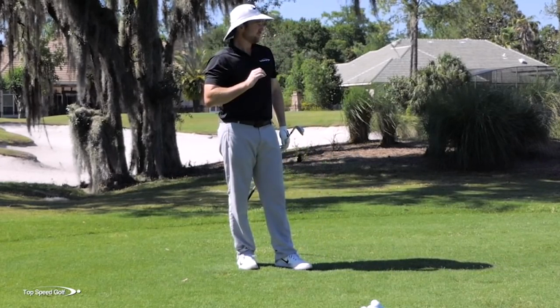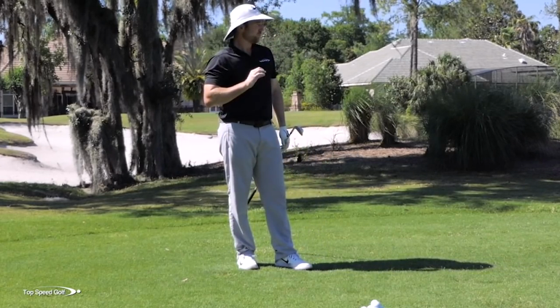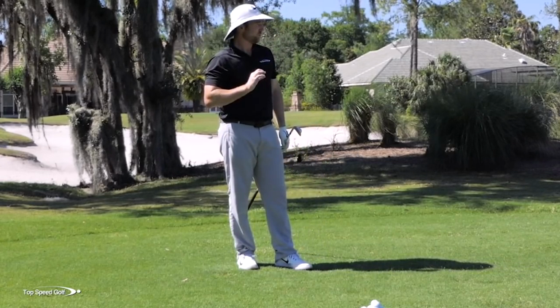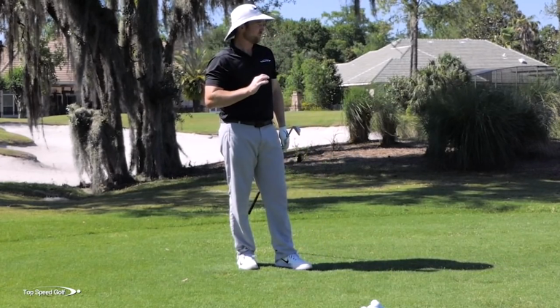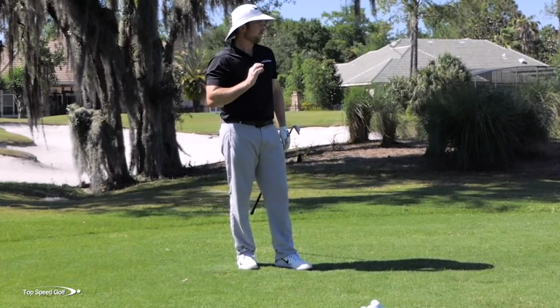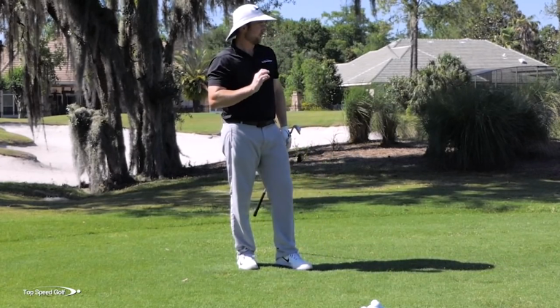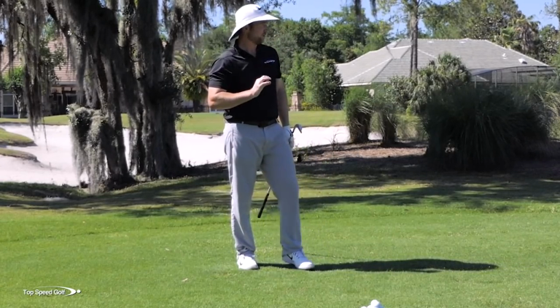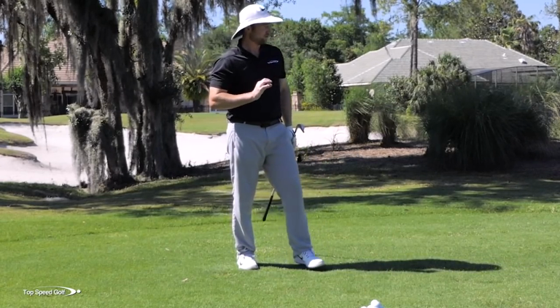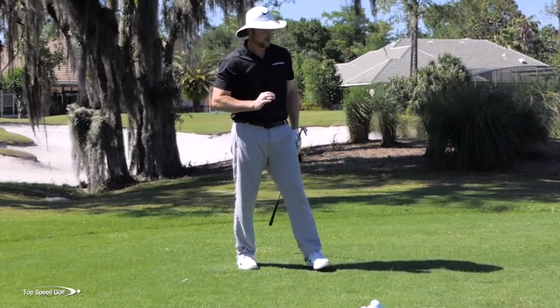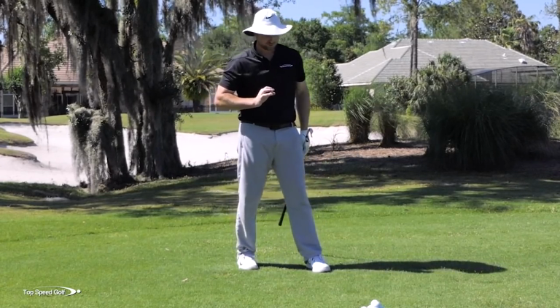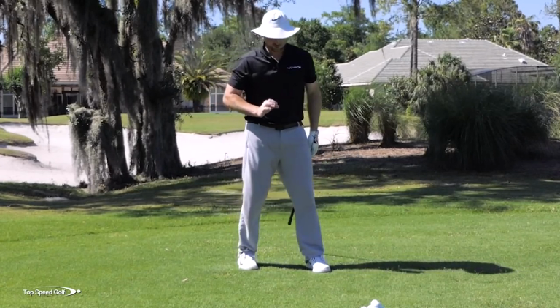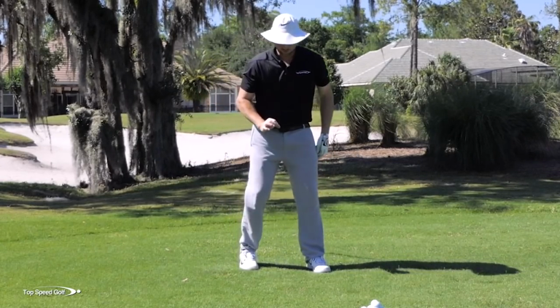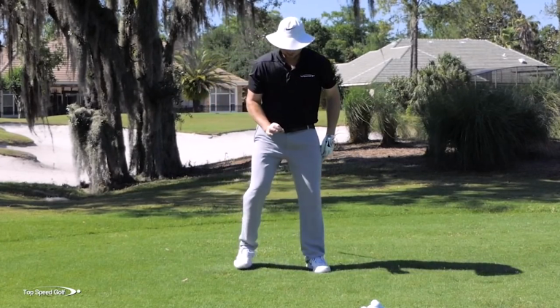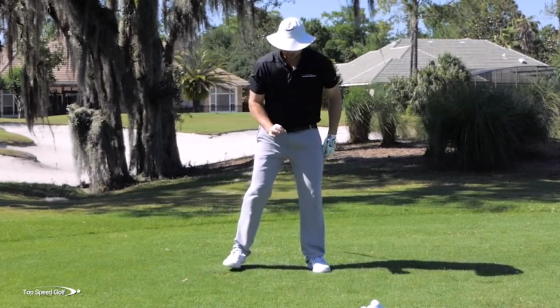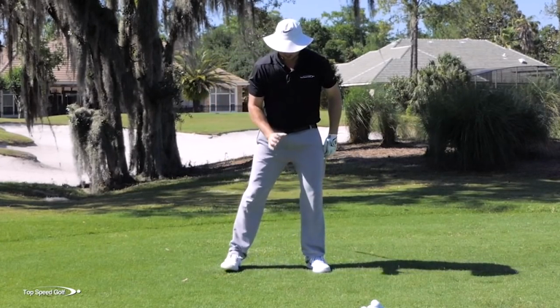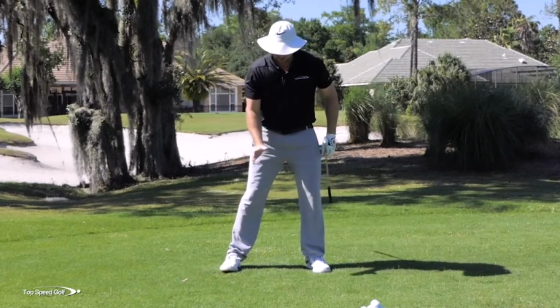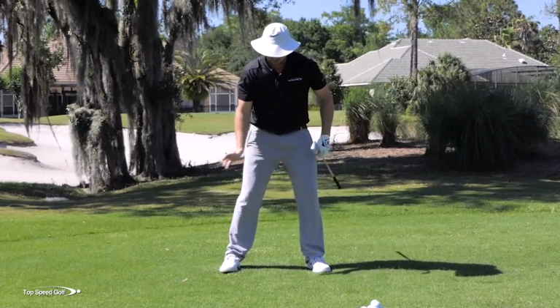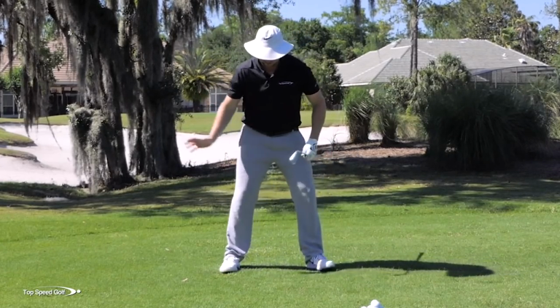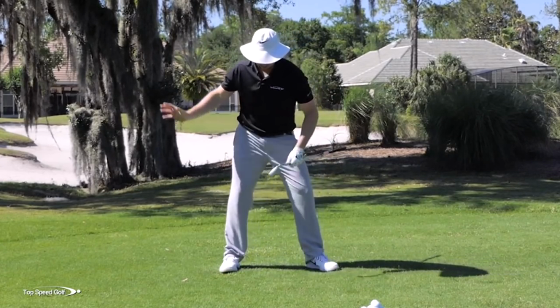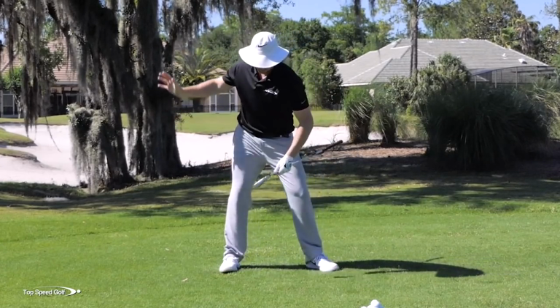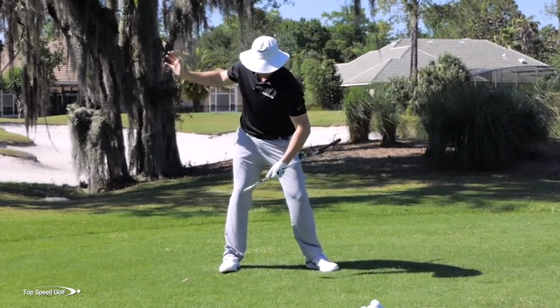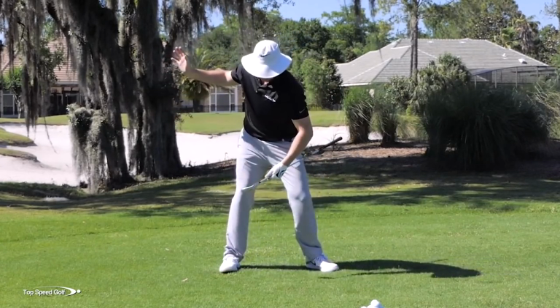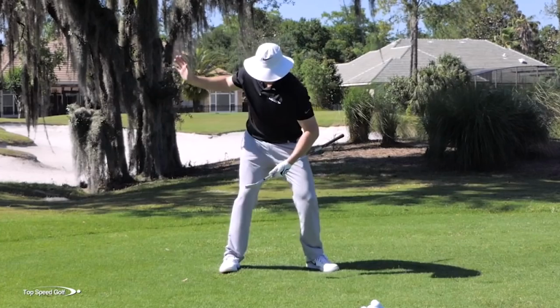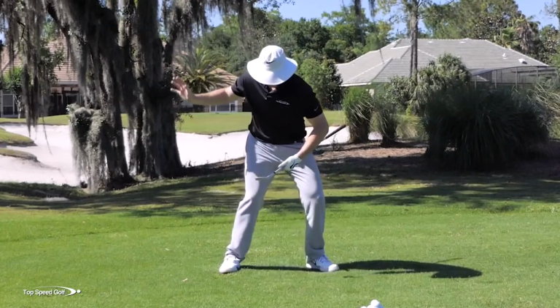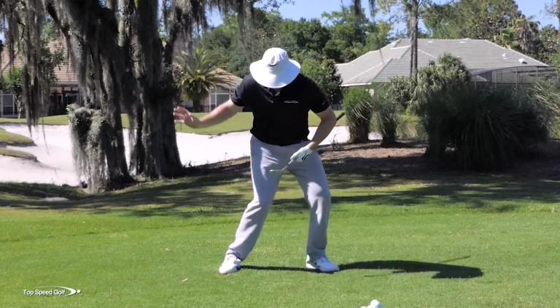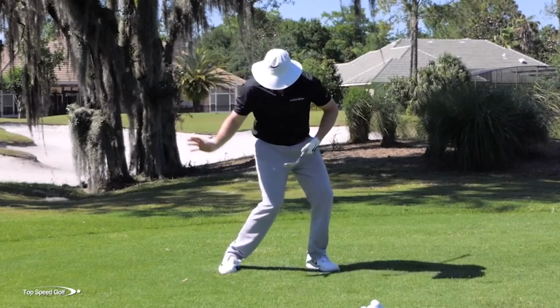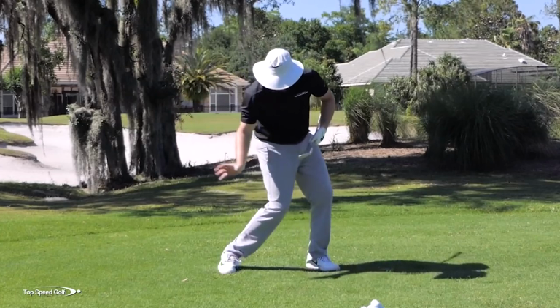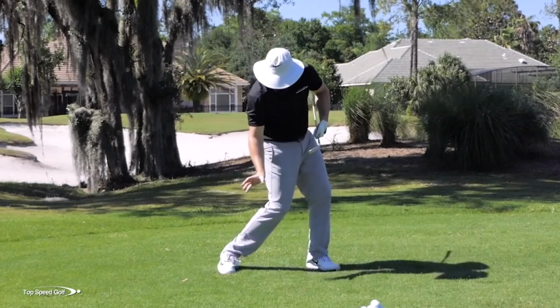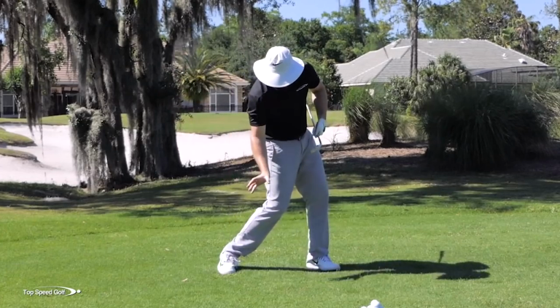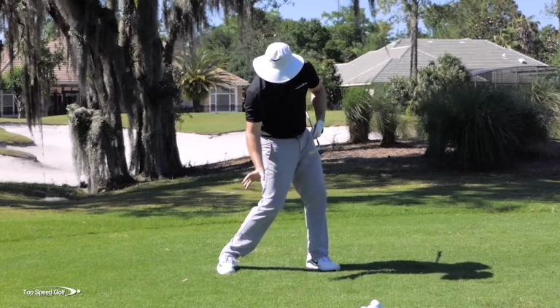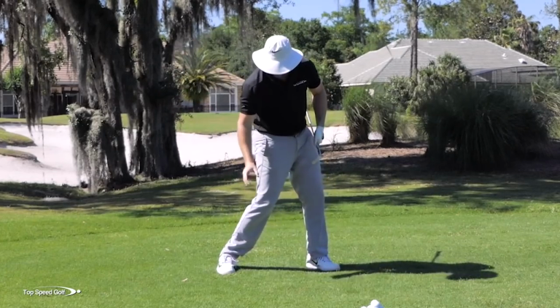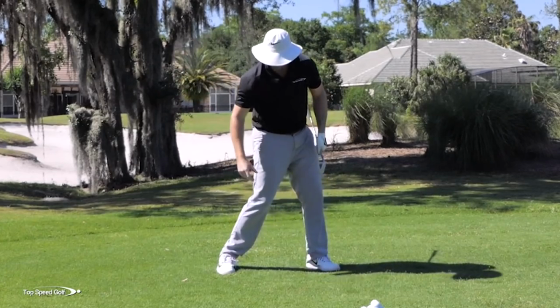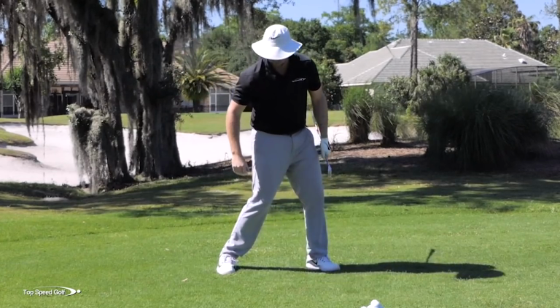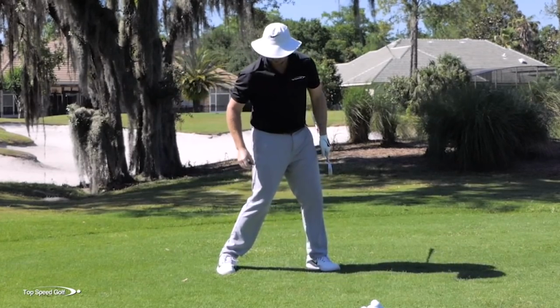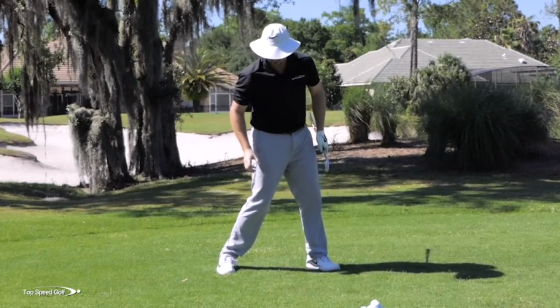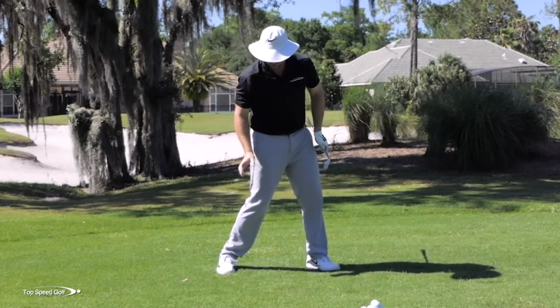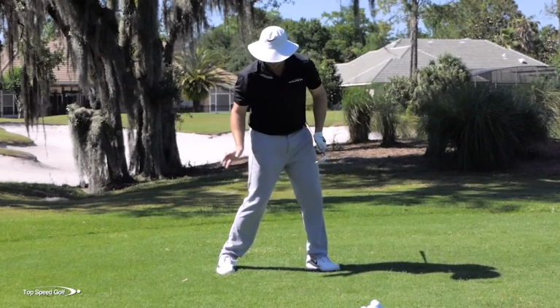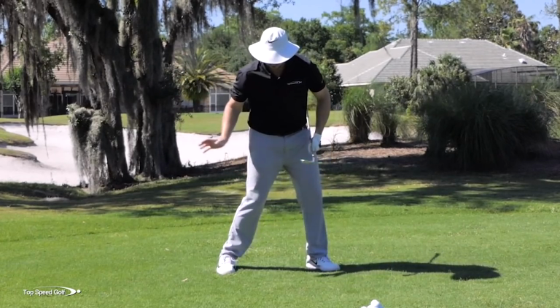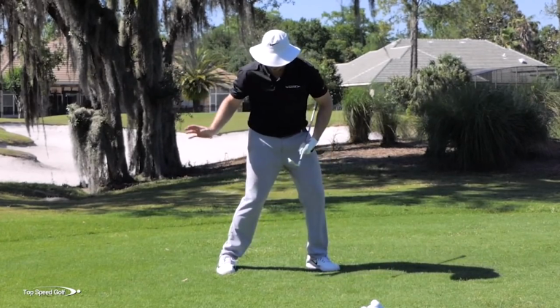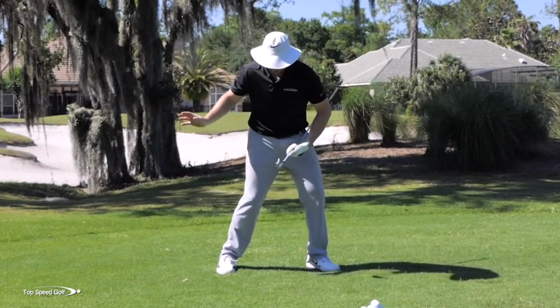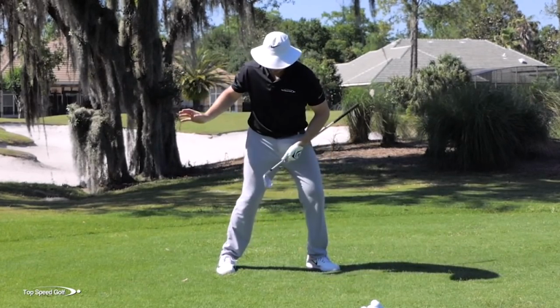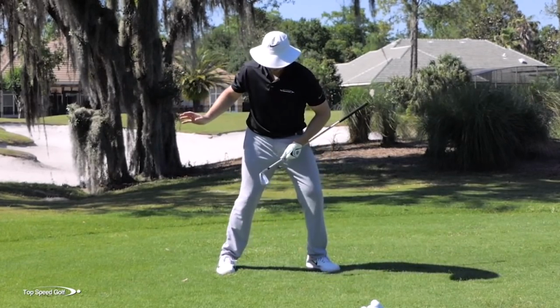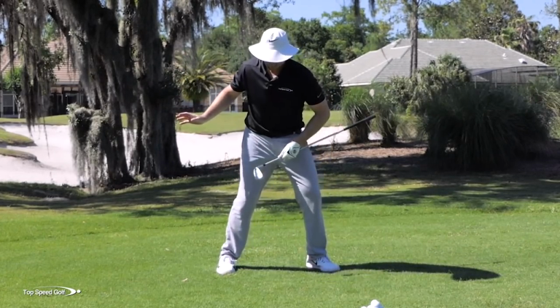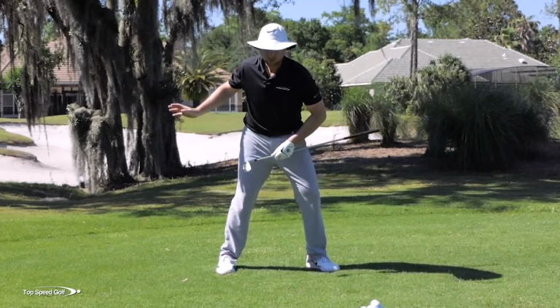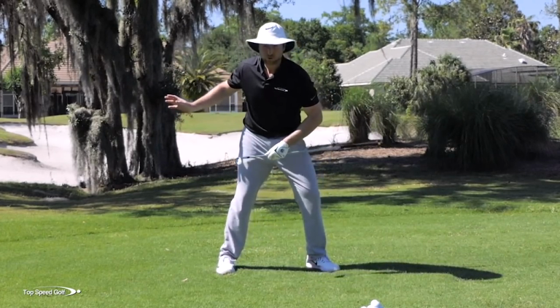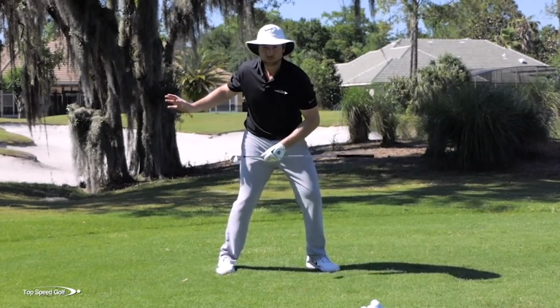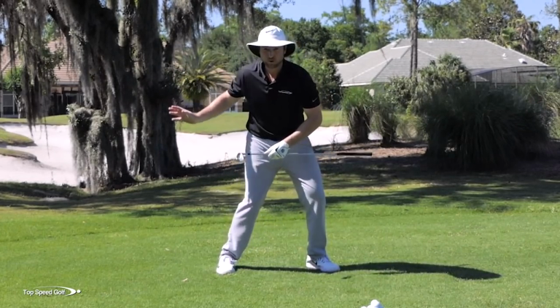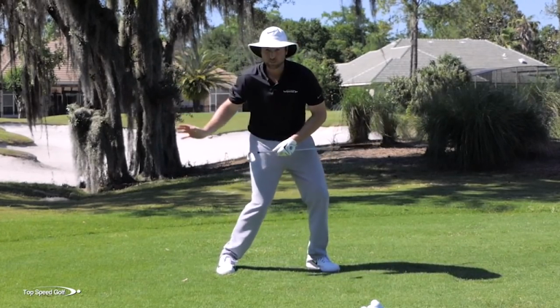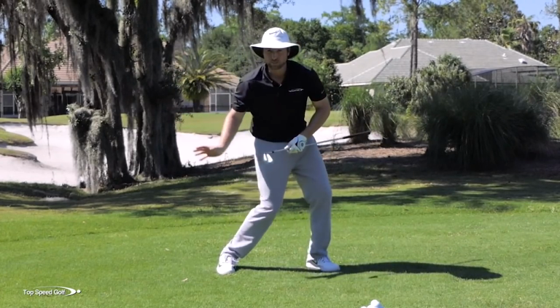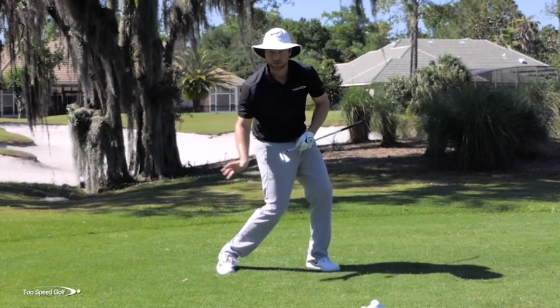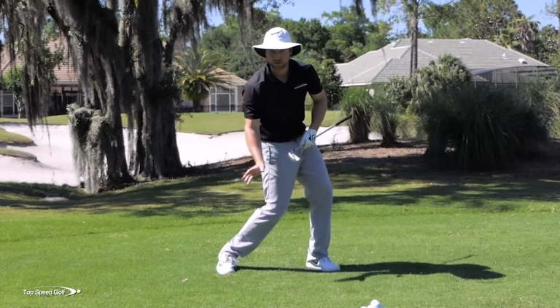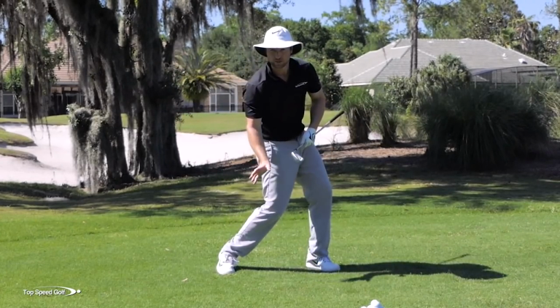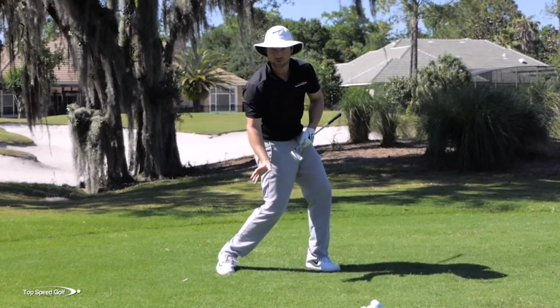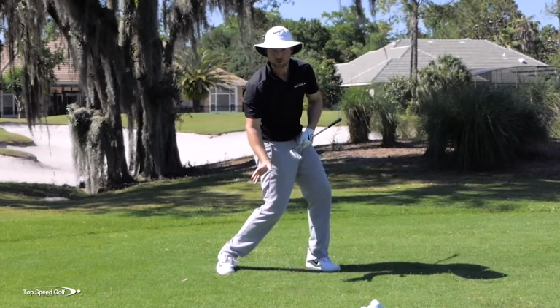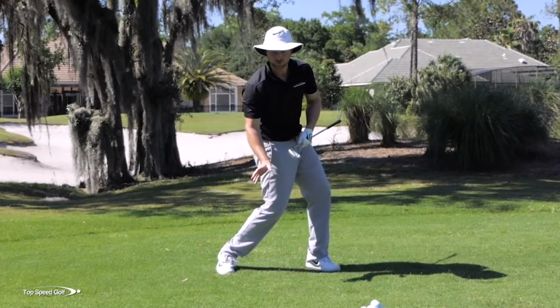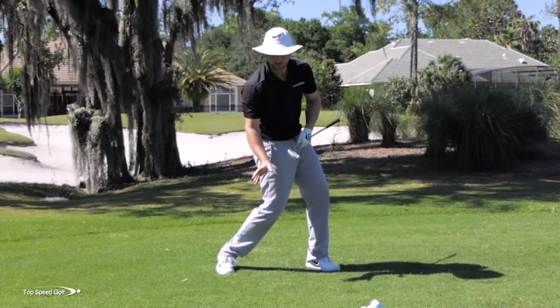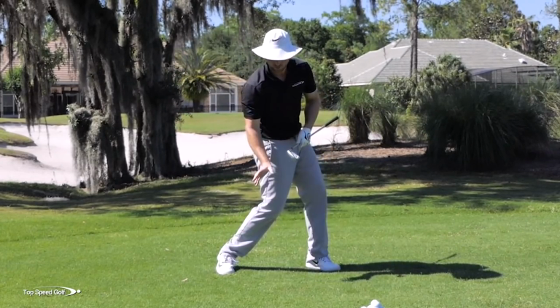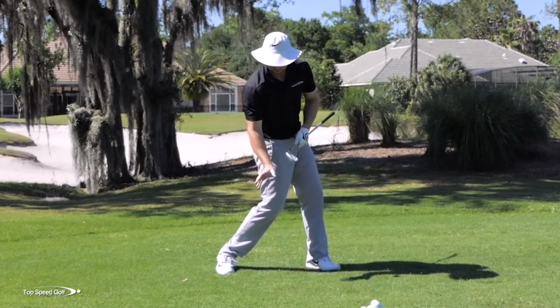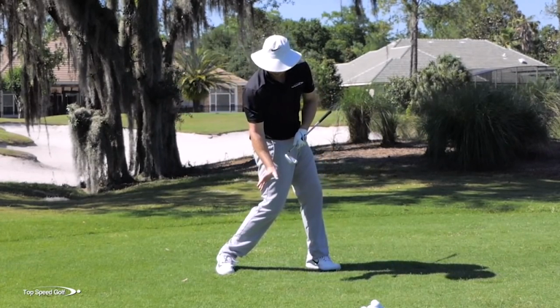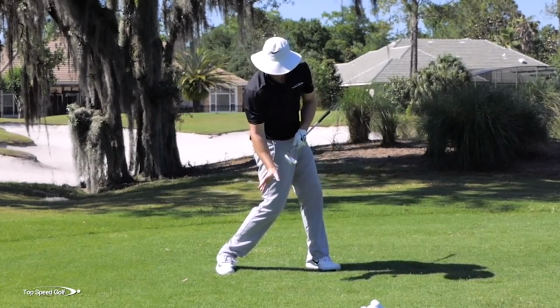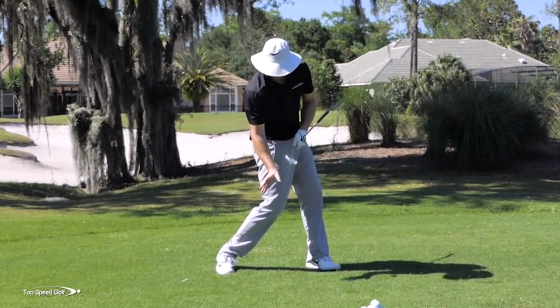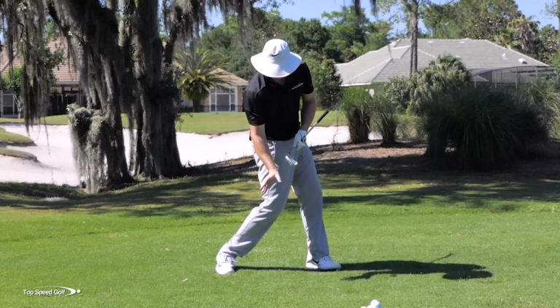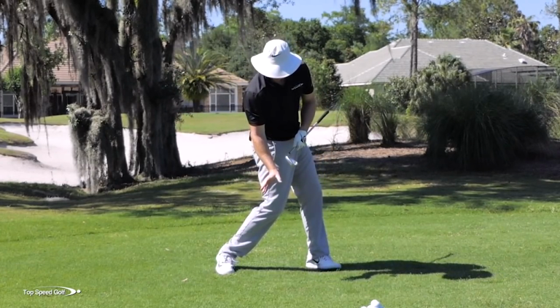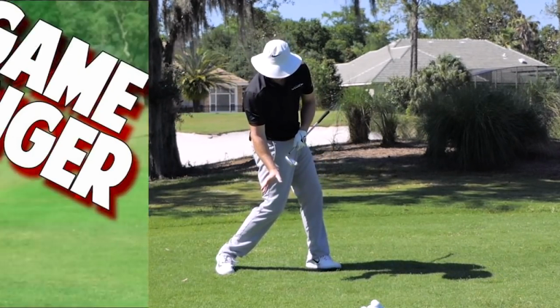Hit that one fantastic — a nice penetrating ball flight, straight as an arrow. When you follow those drills, that's really going to help you get into a position that you're probably not used to if you're coming out of your posture.